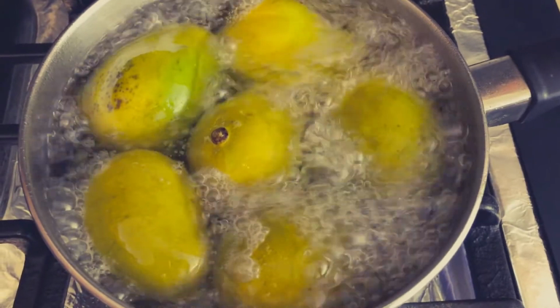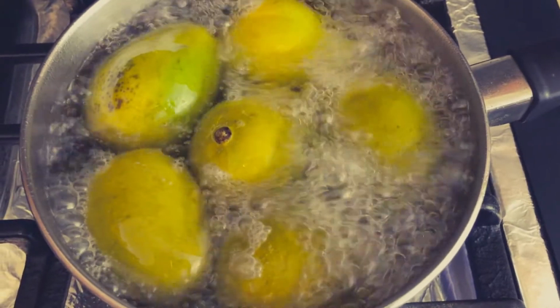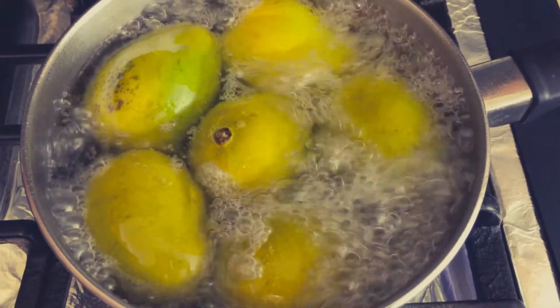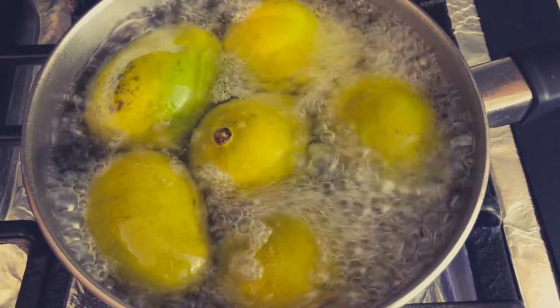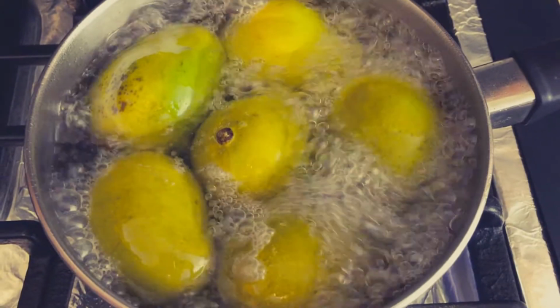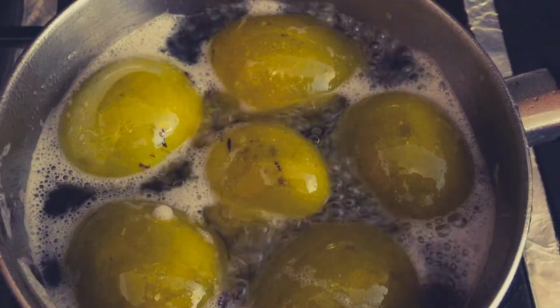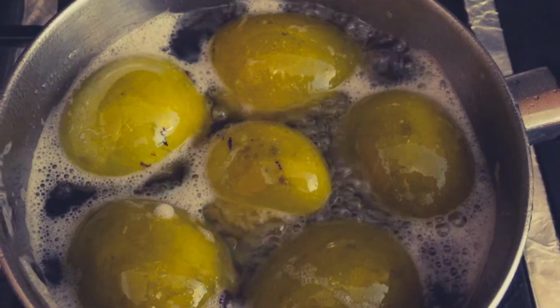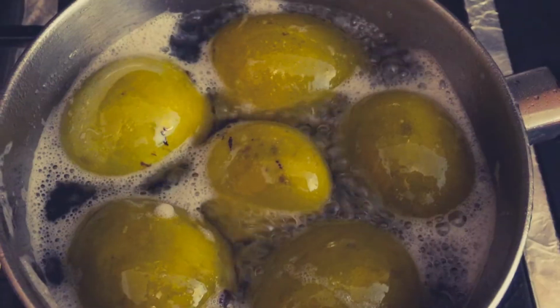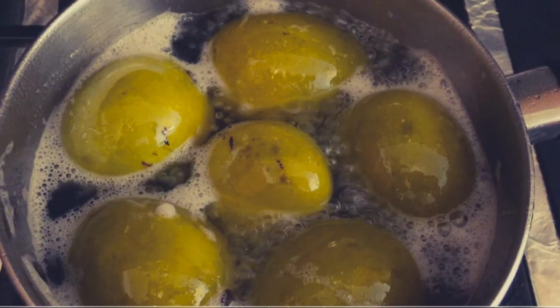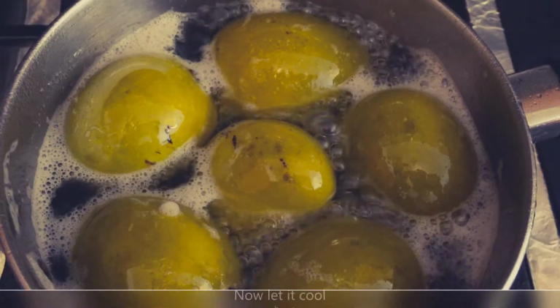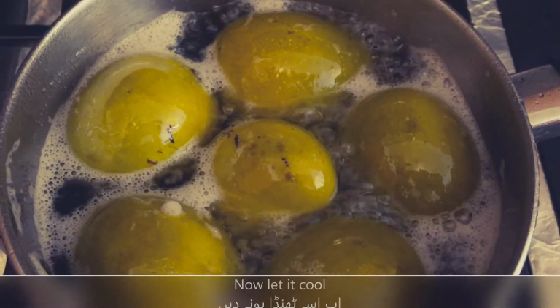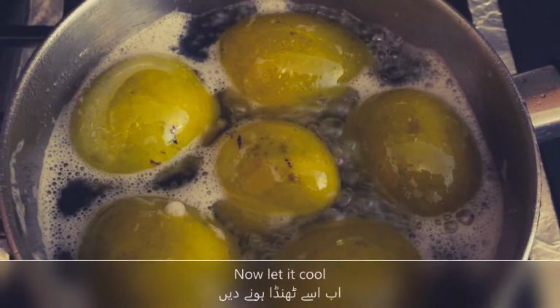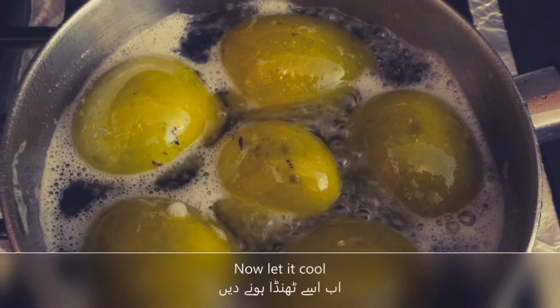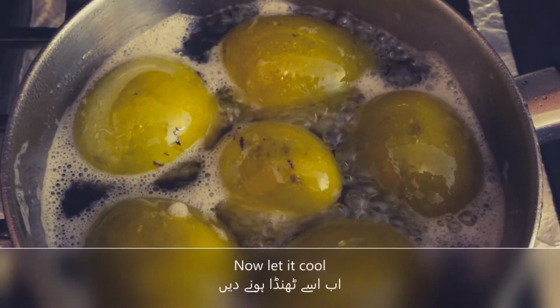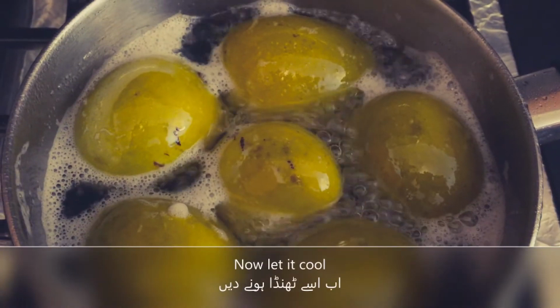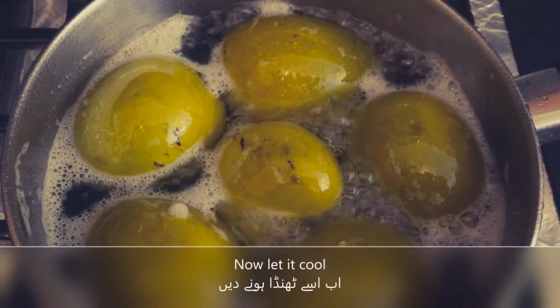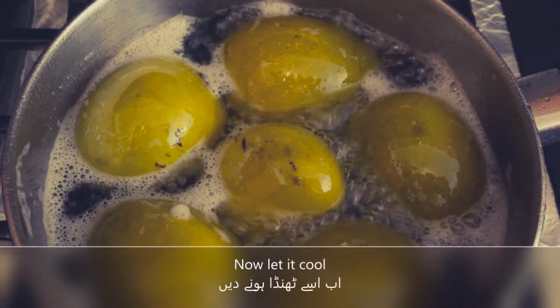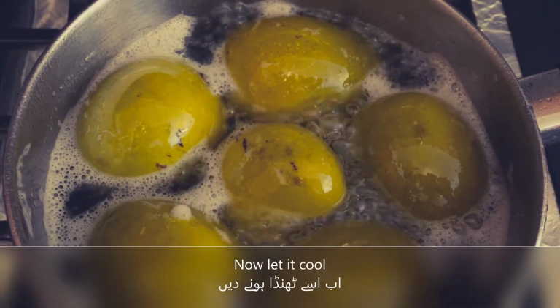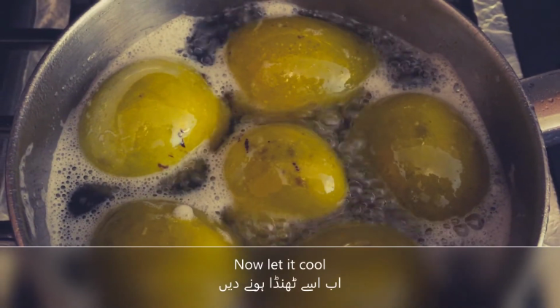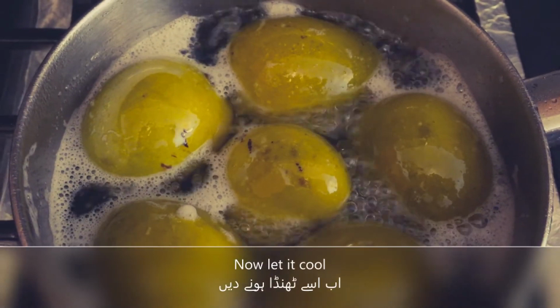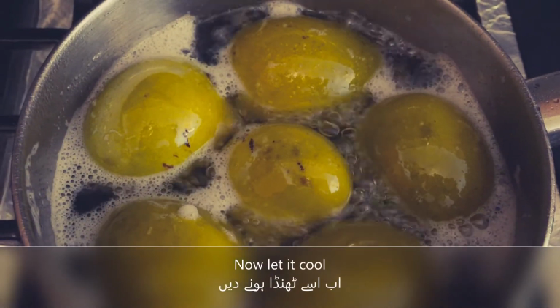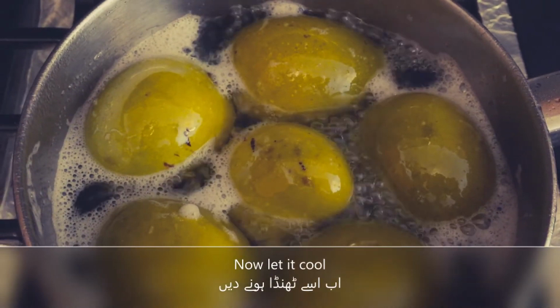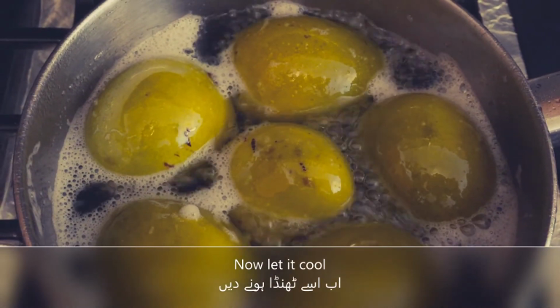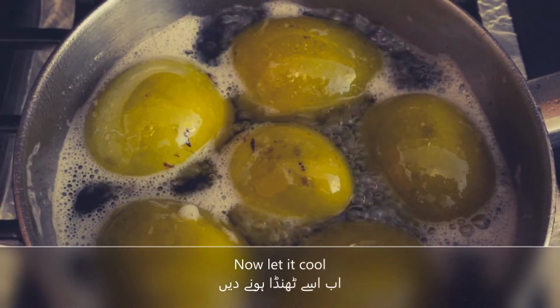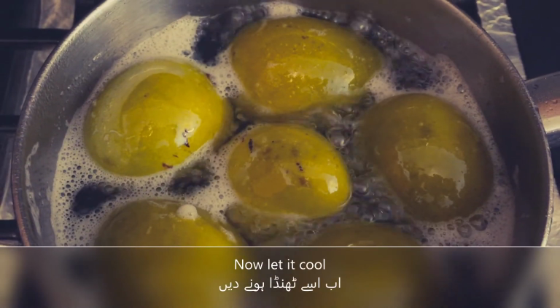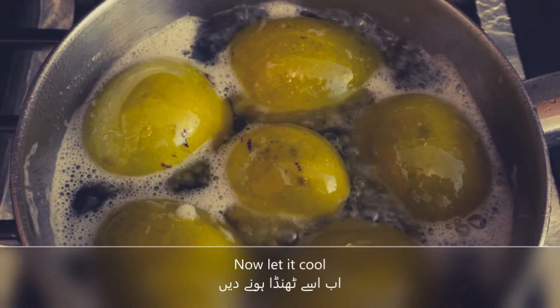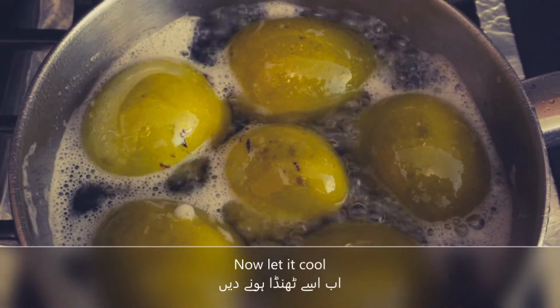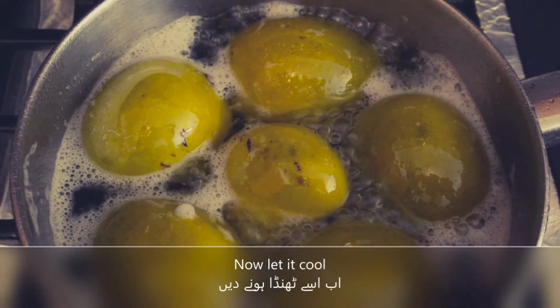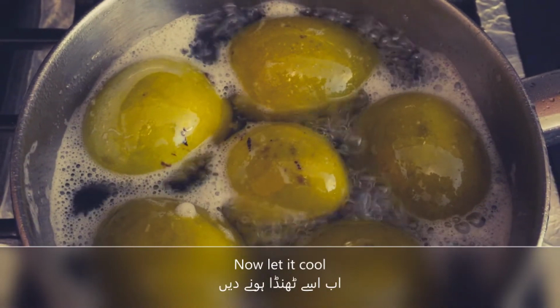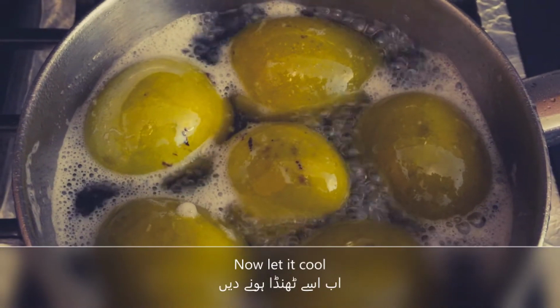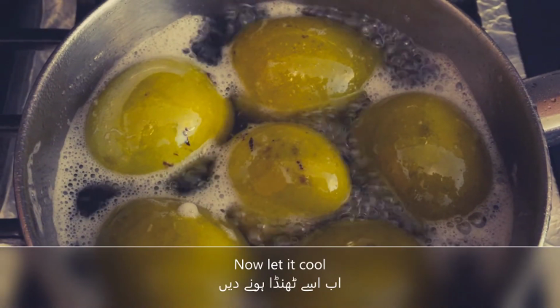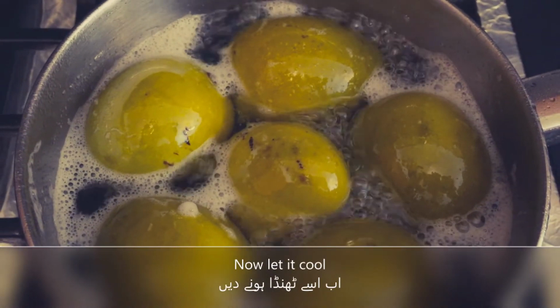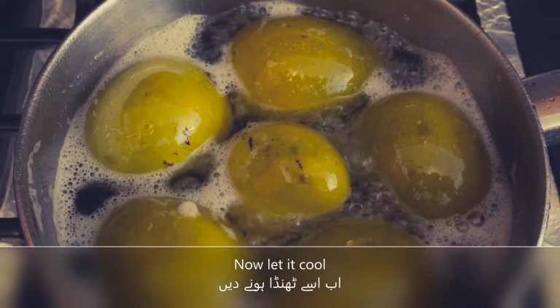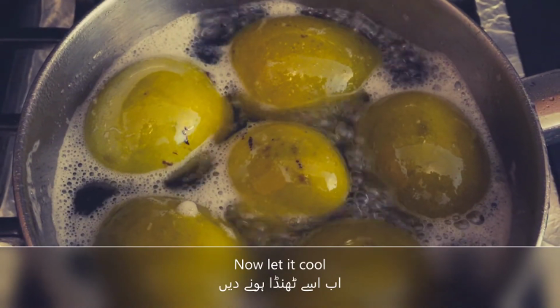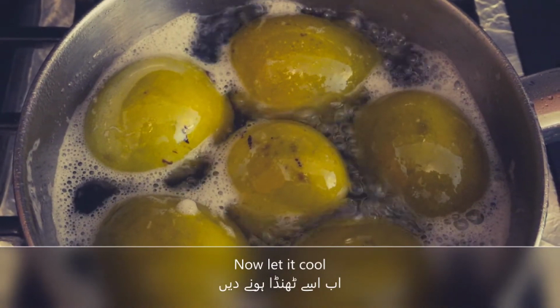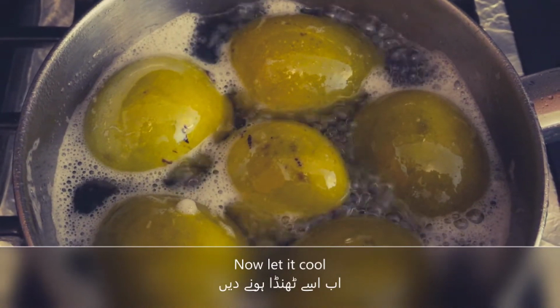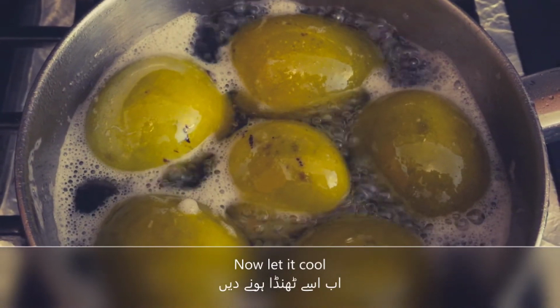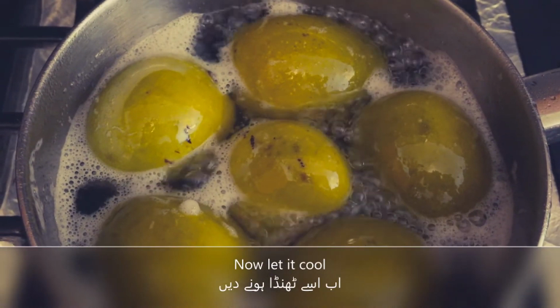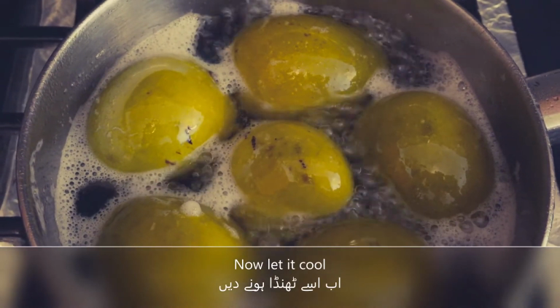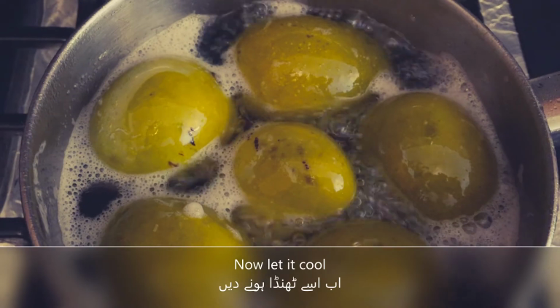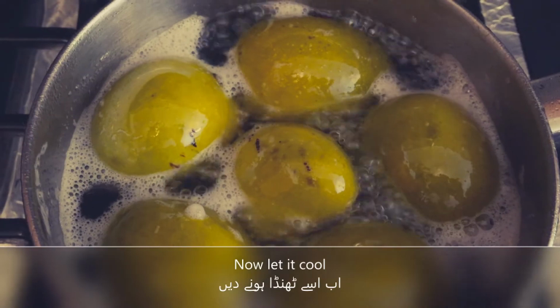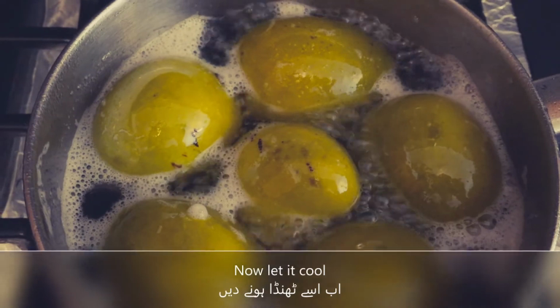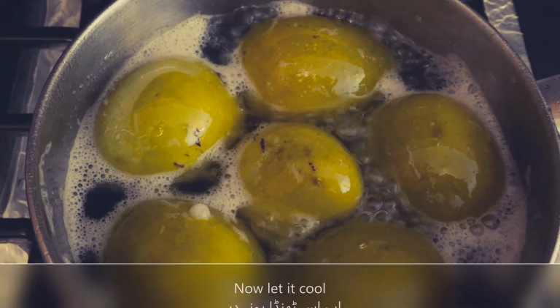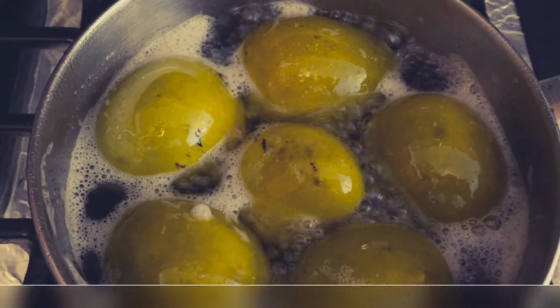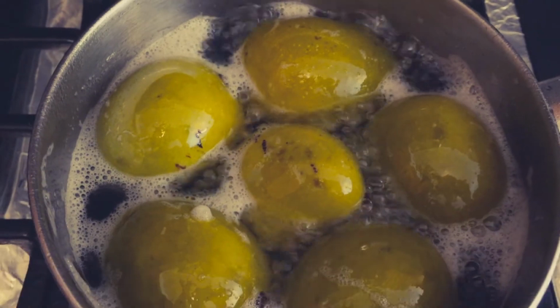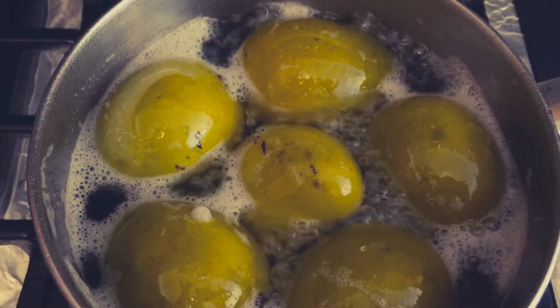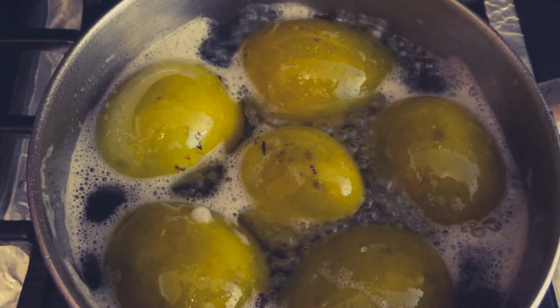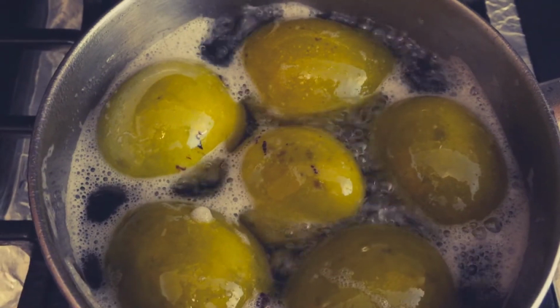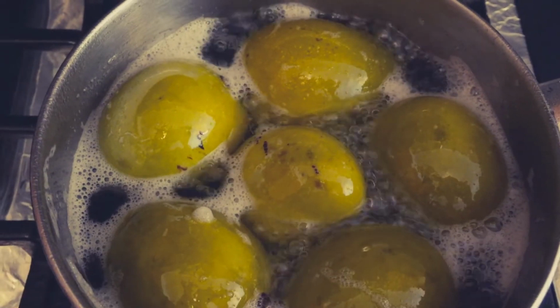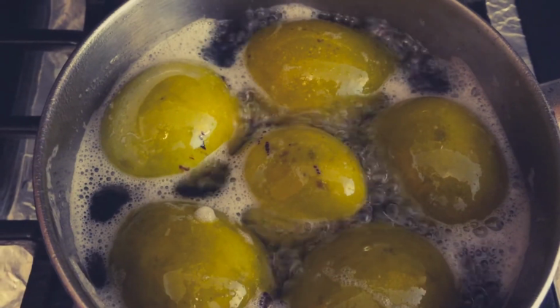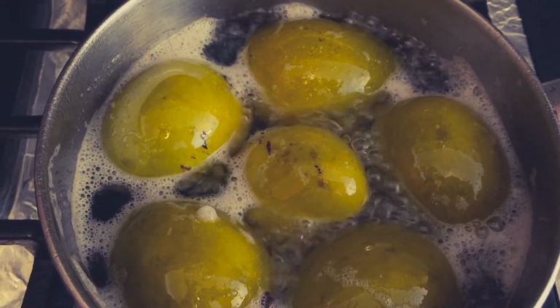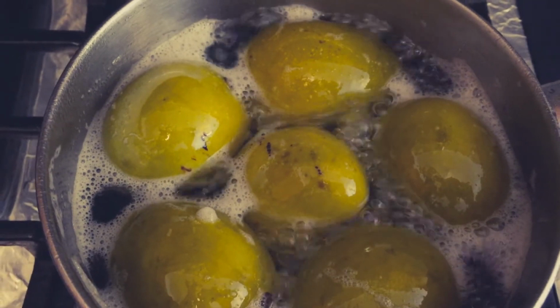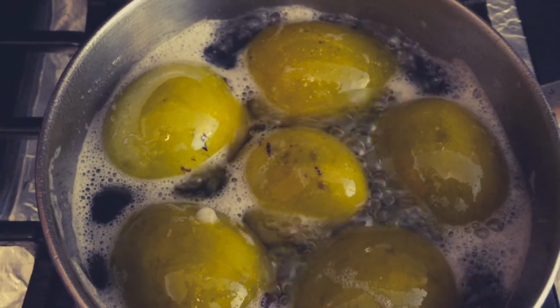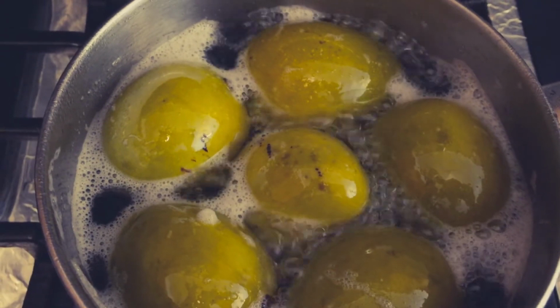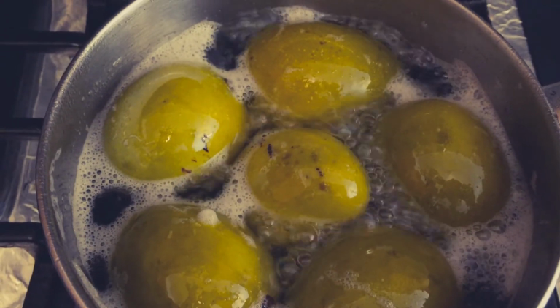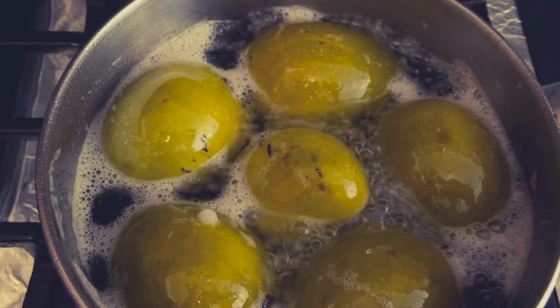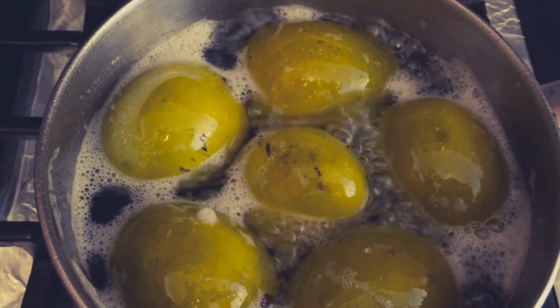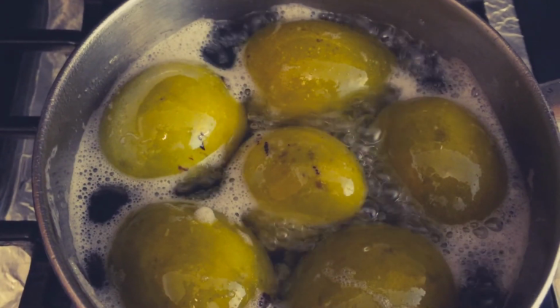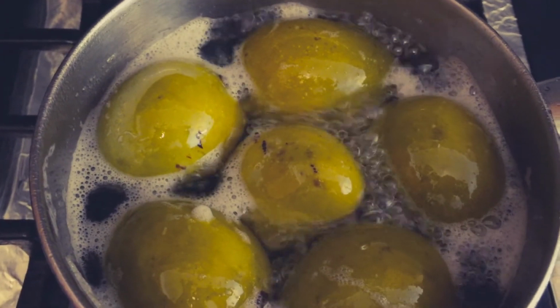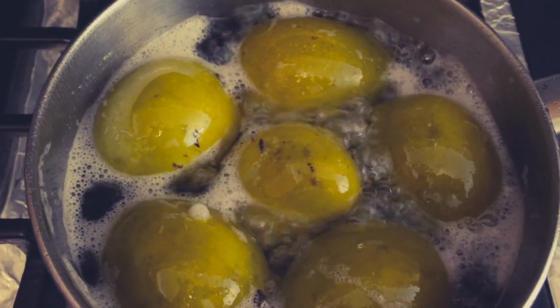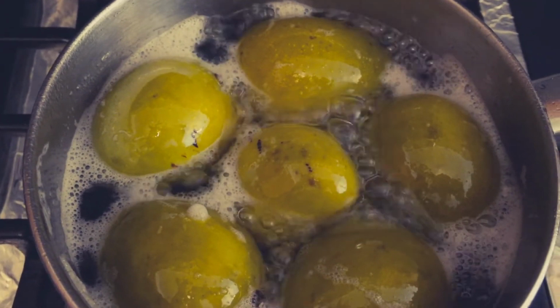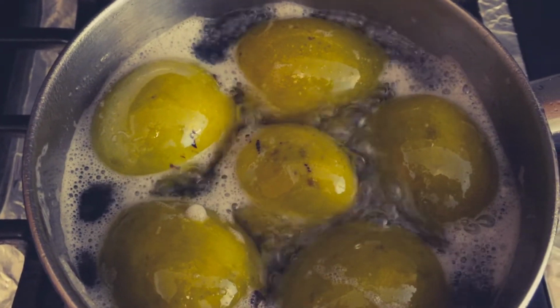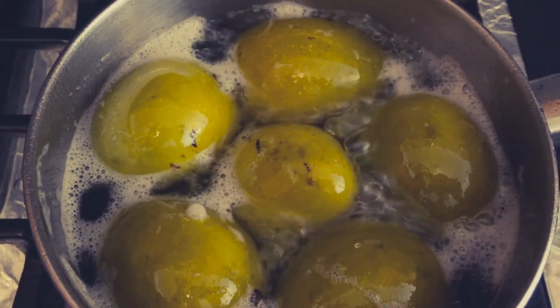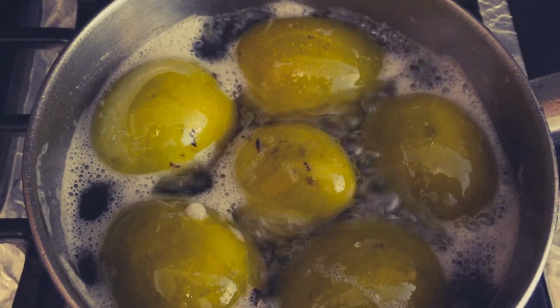The curry has been boiled — it takes about 5 to 6 minutes. Now we will turn the ladle and turn it on.